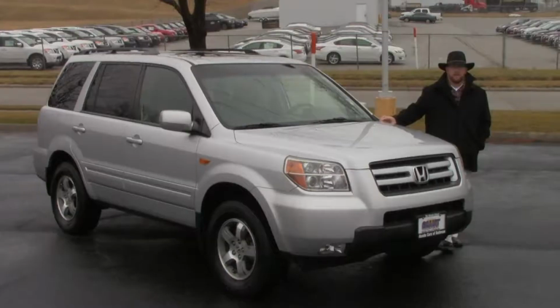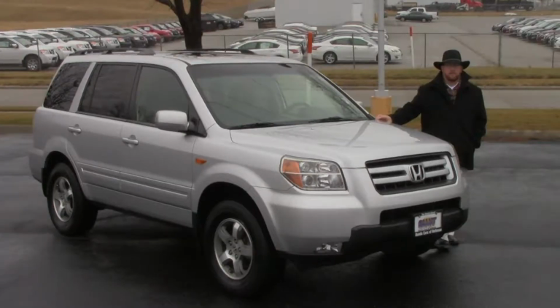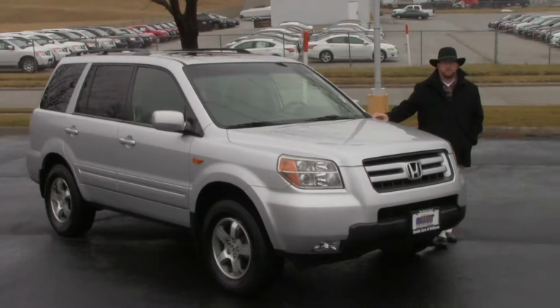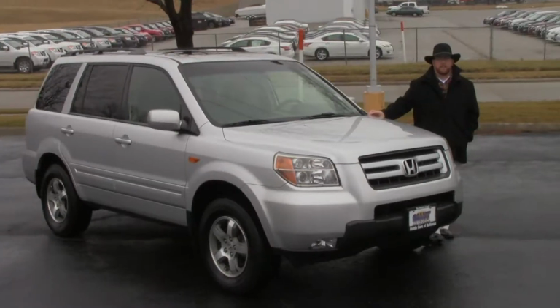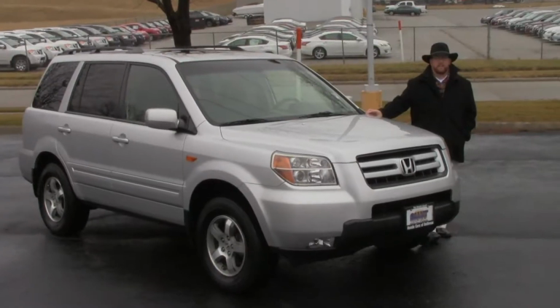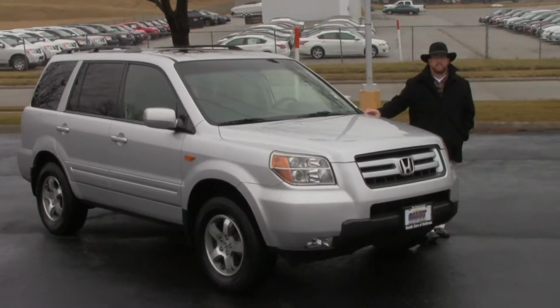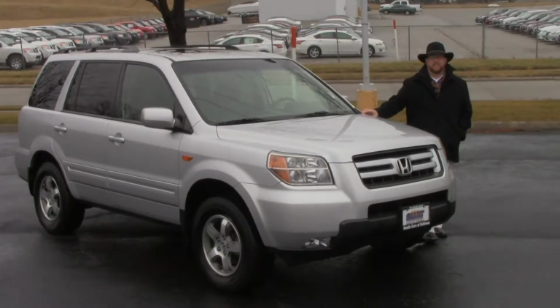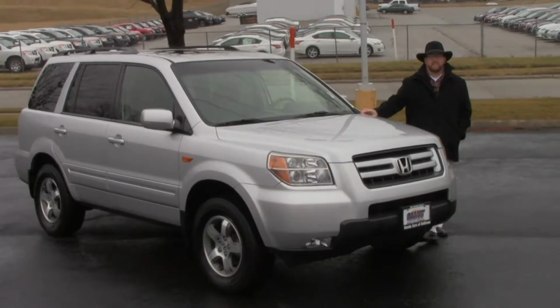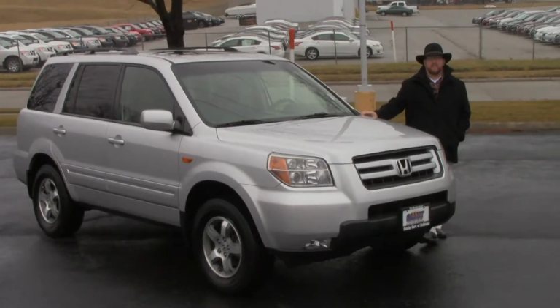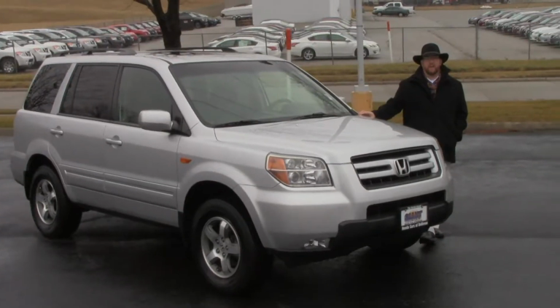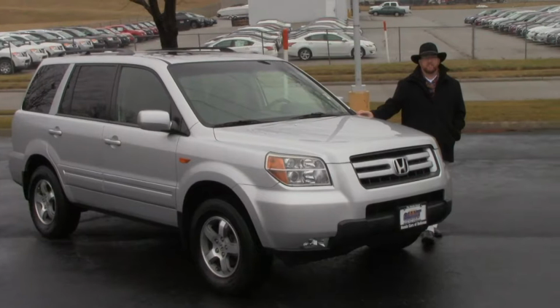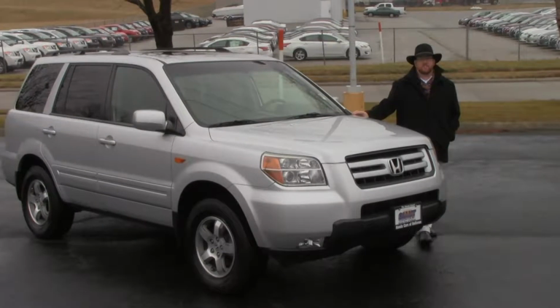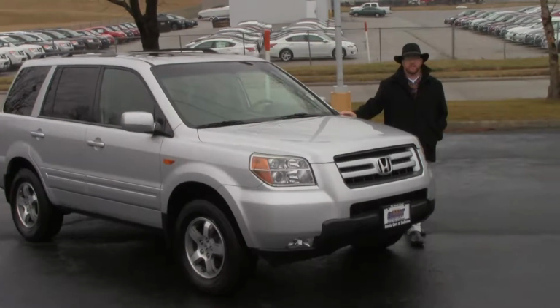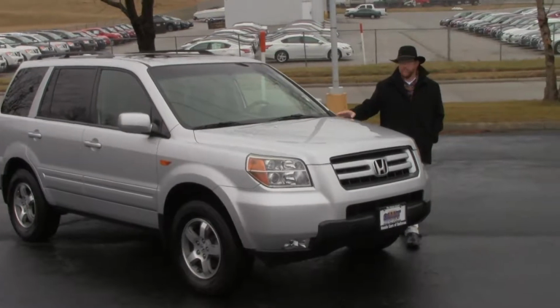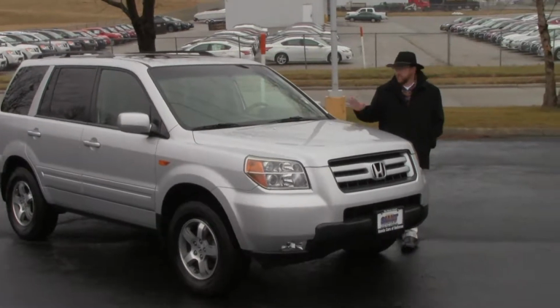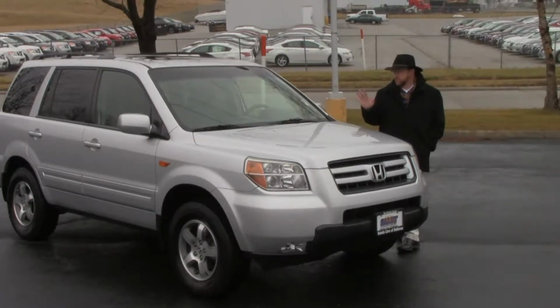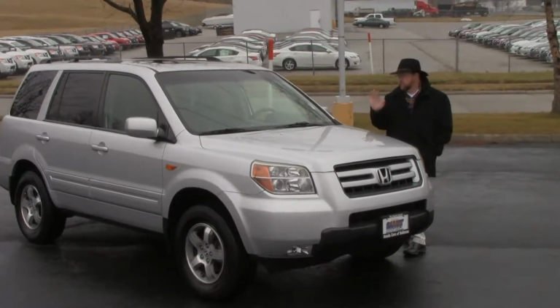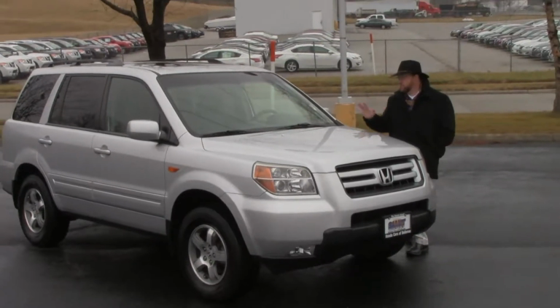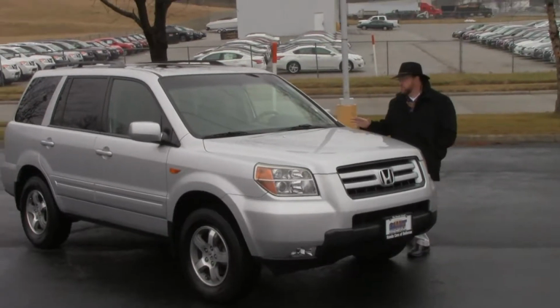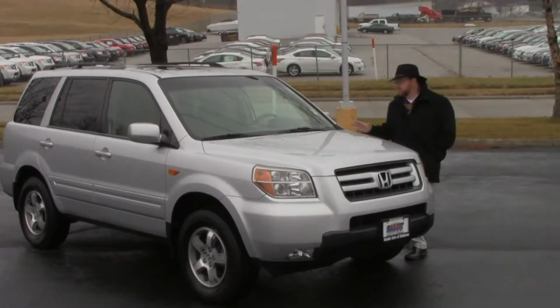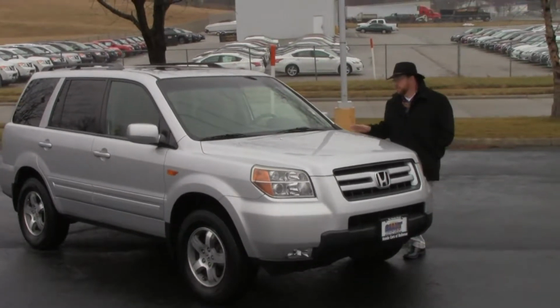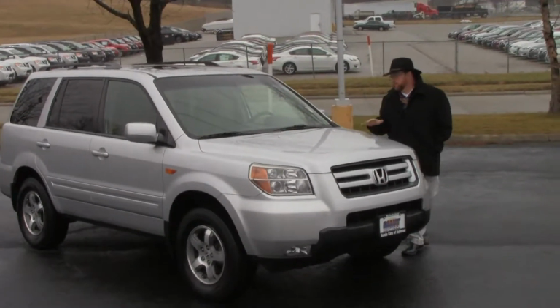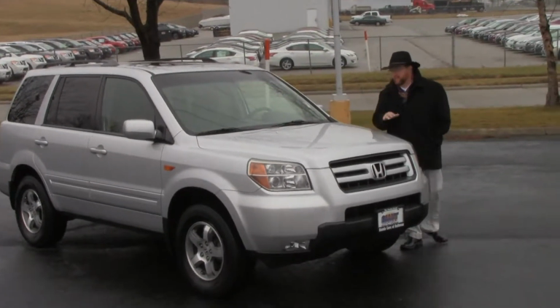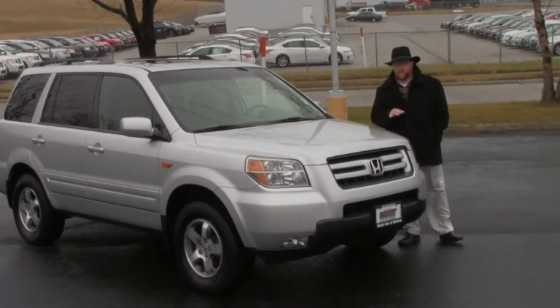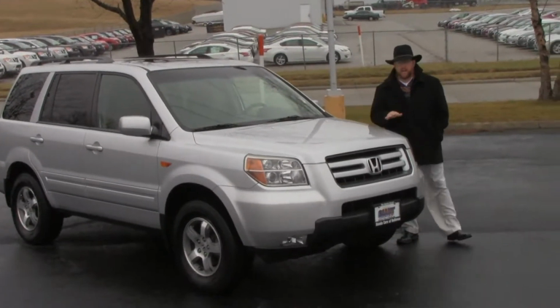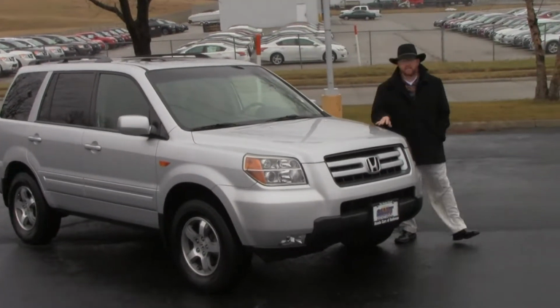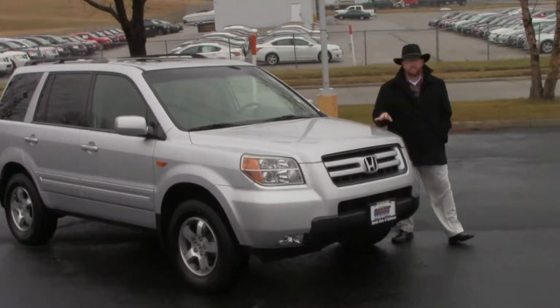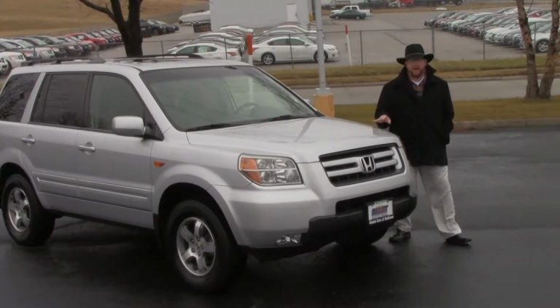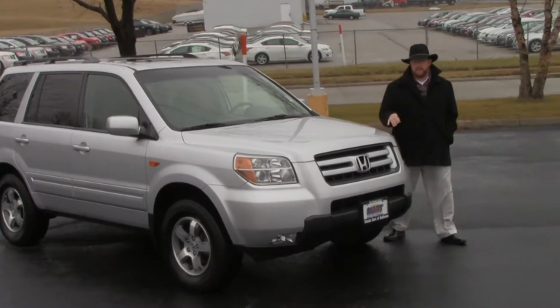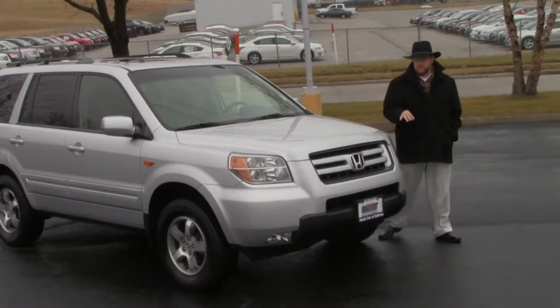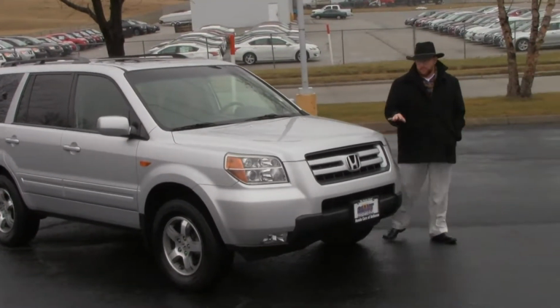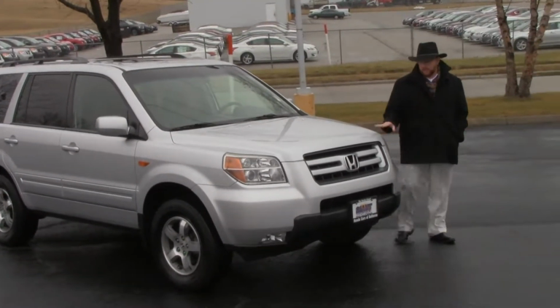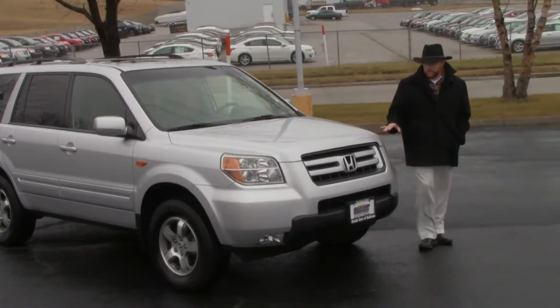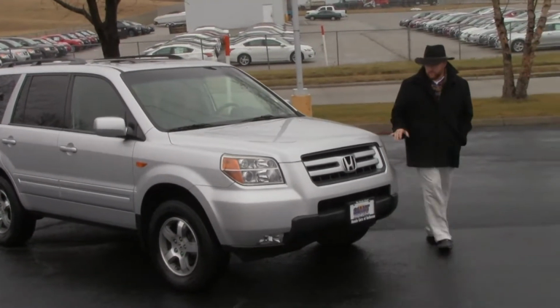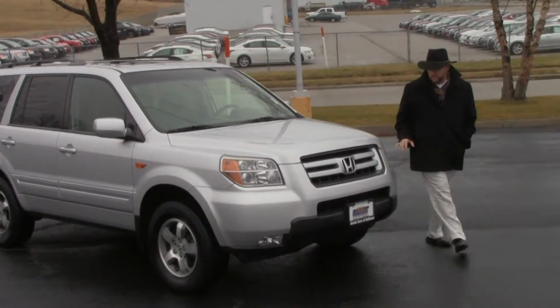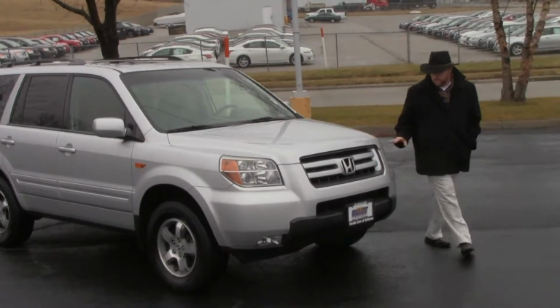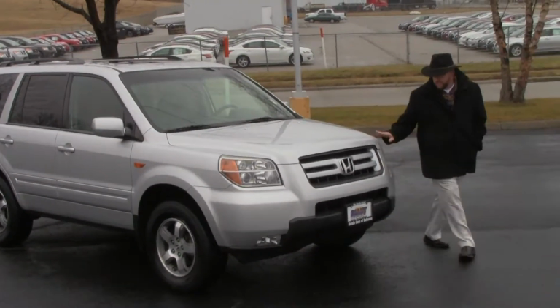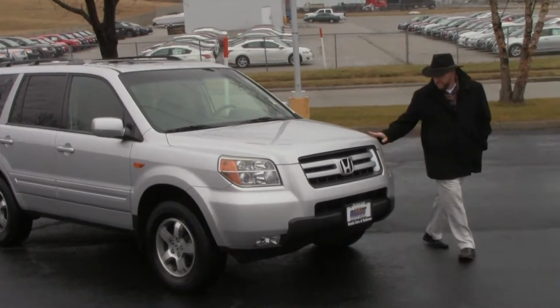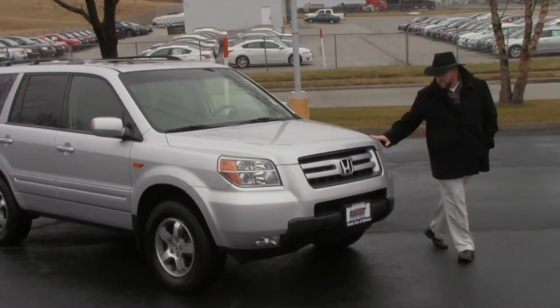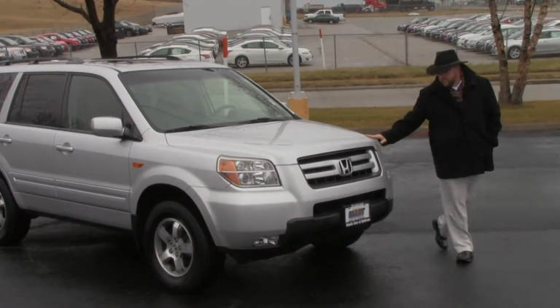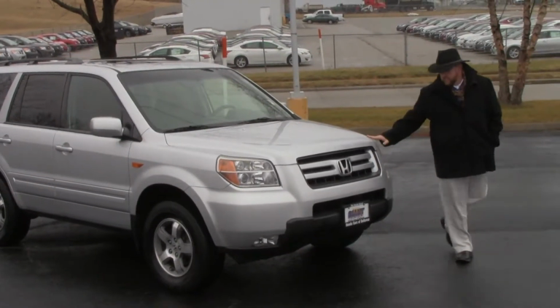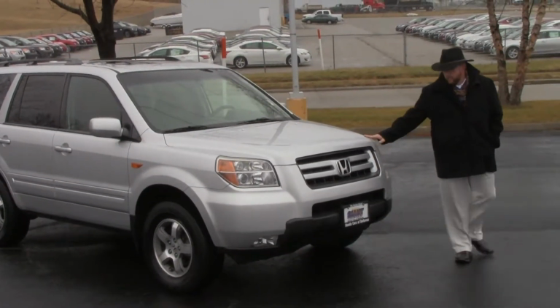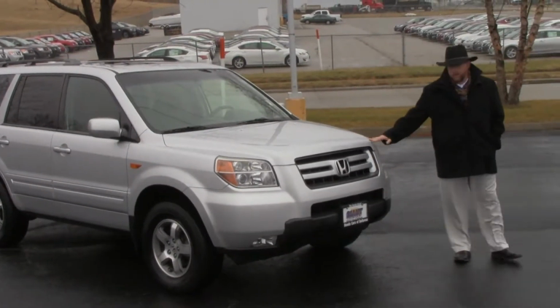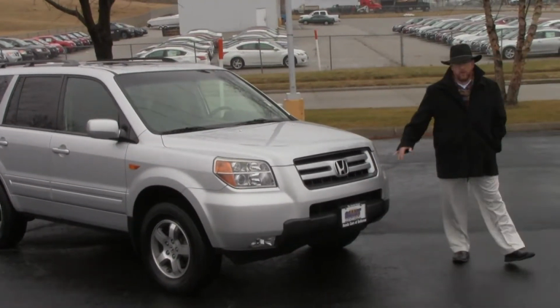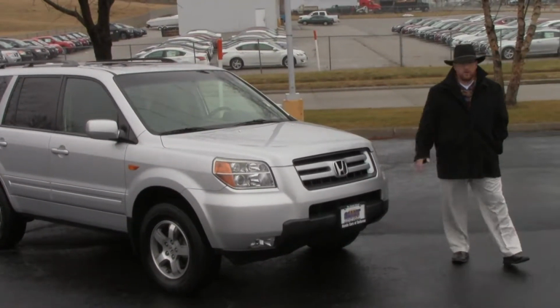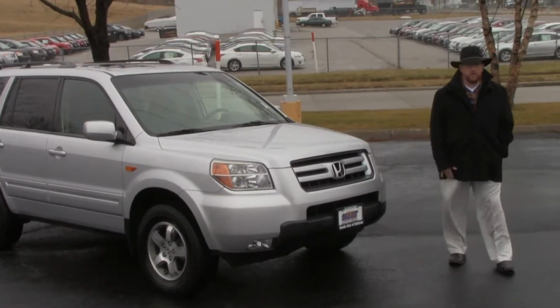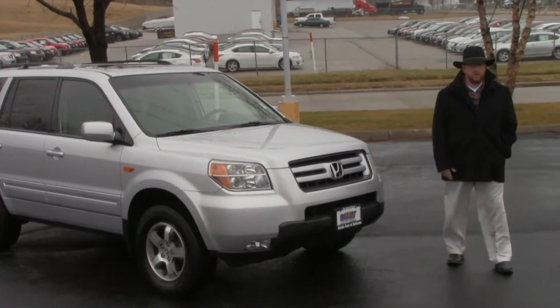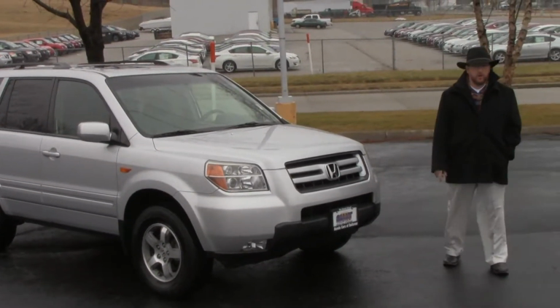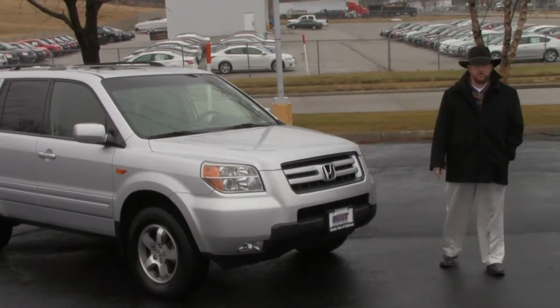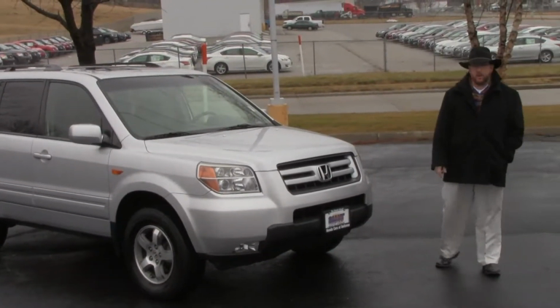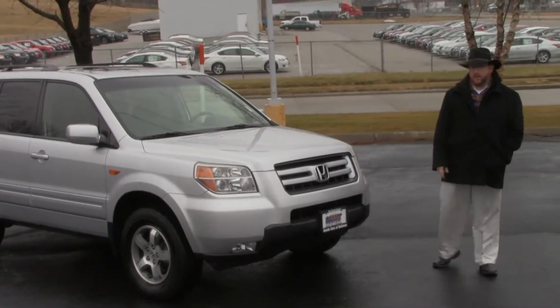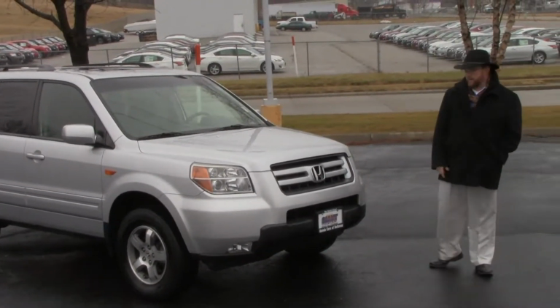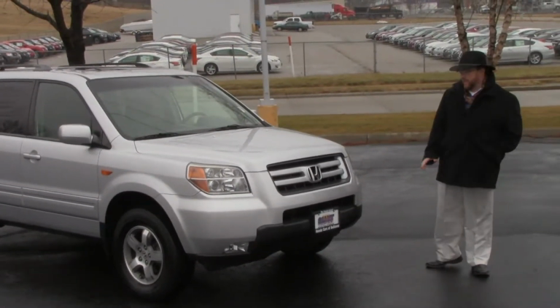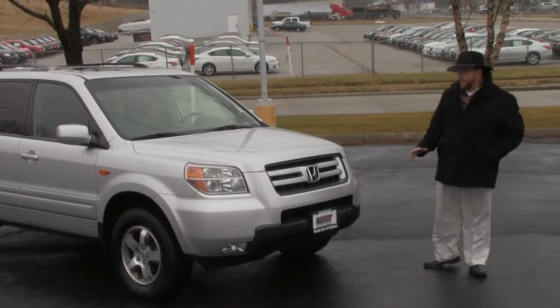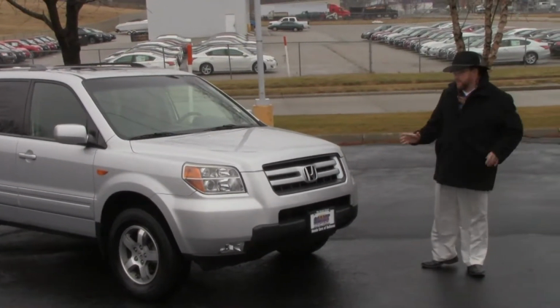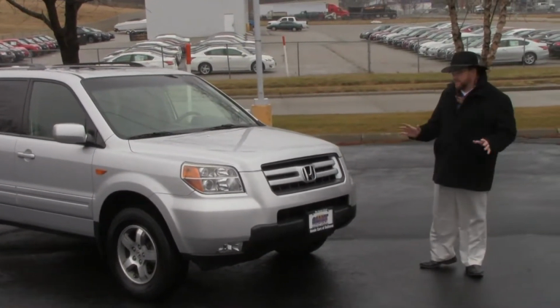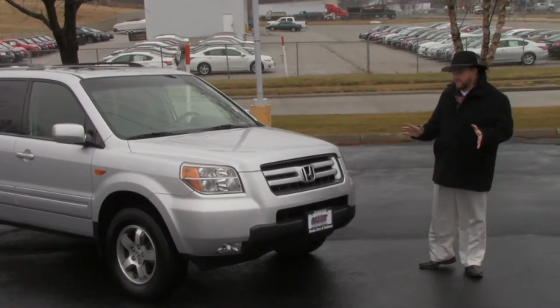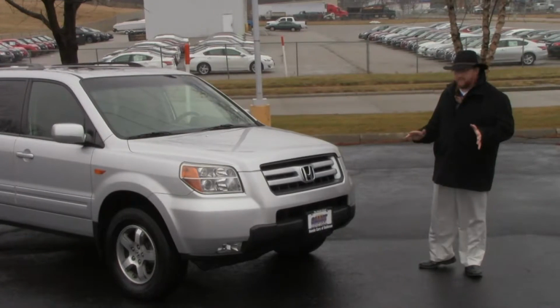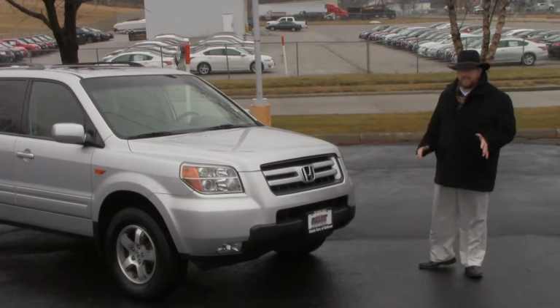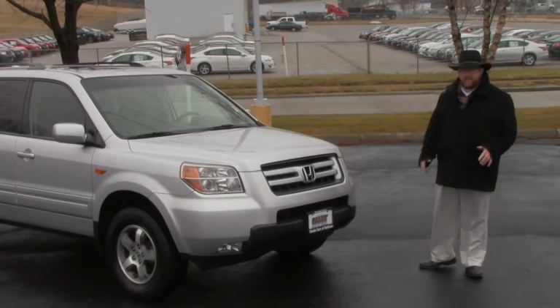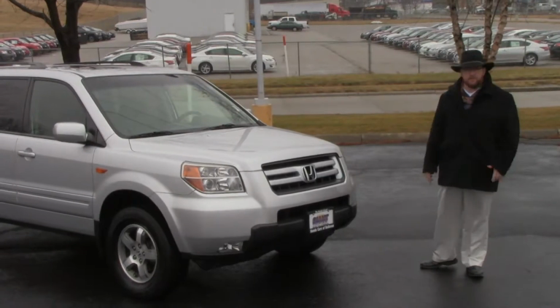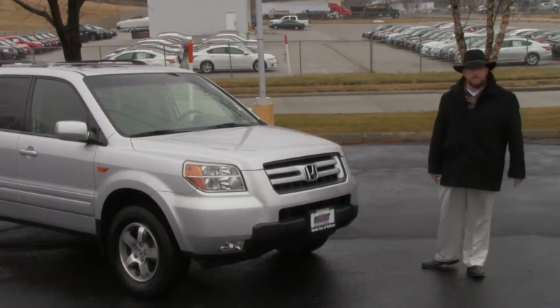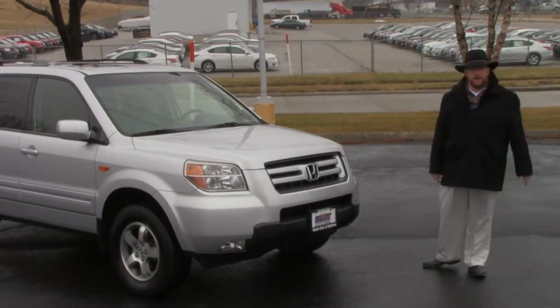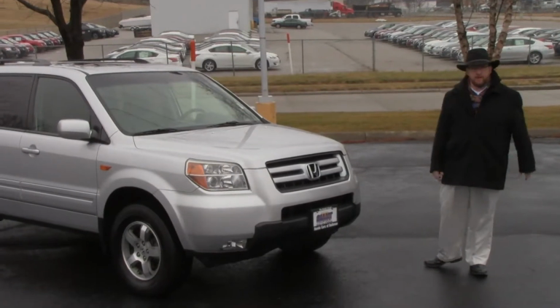Brian Kelly here for the Honda Giant, here to show you this 2008 Honda Pilot Special Edition. One owner, new car trade, only has about 70,000 miles.